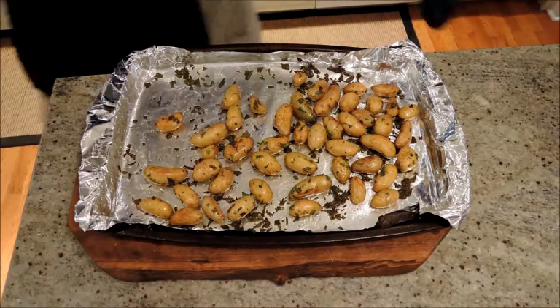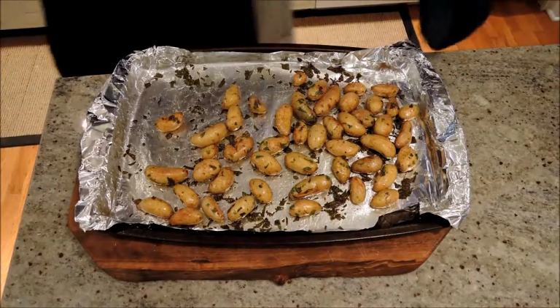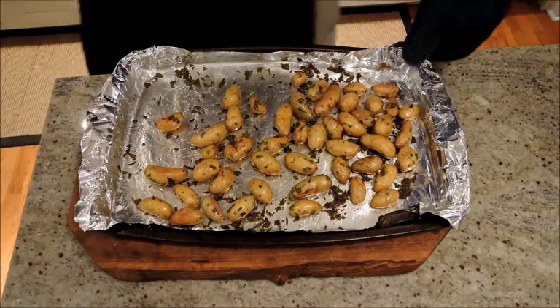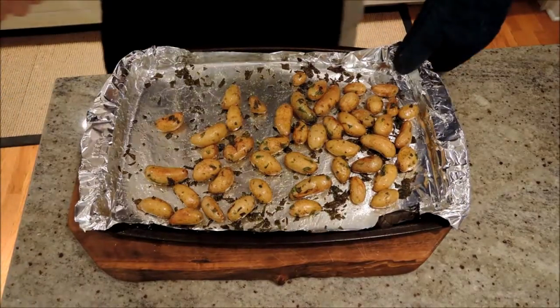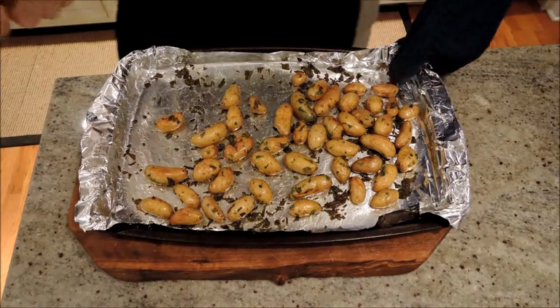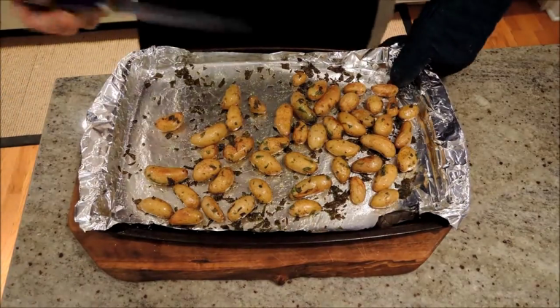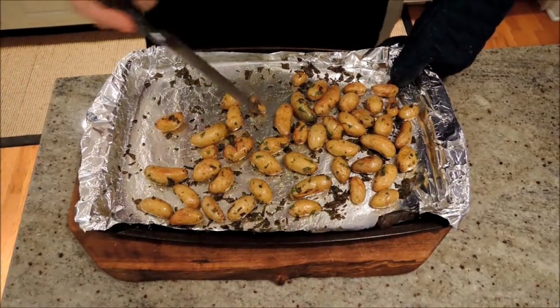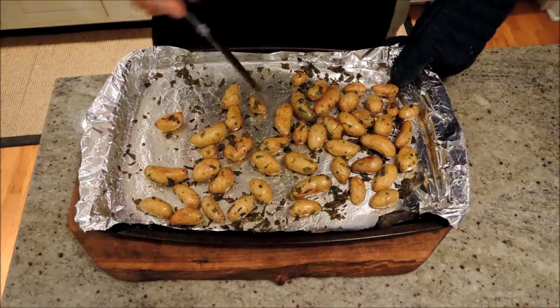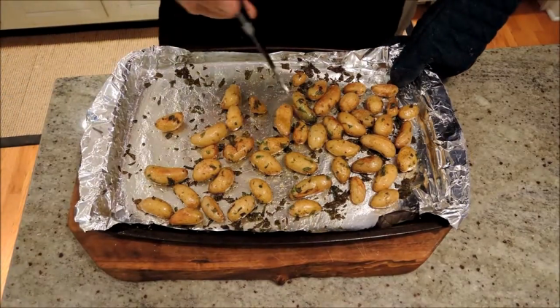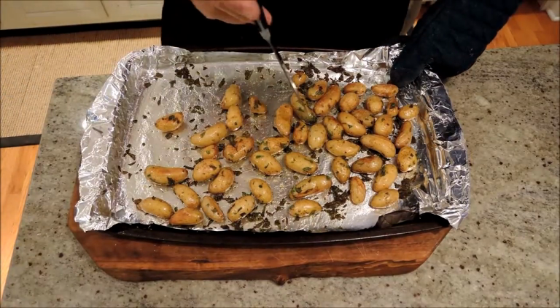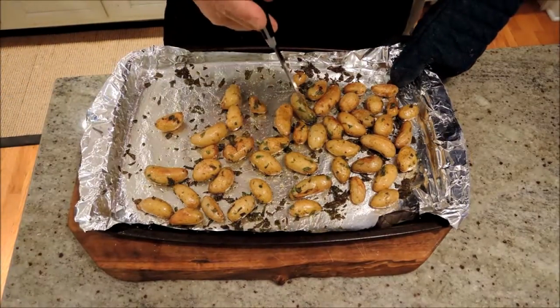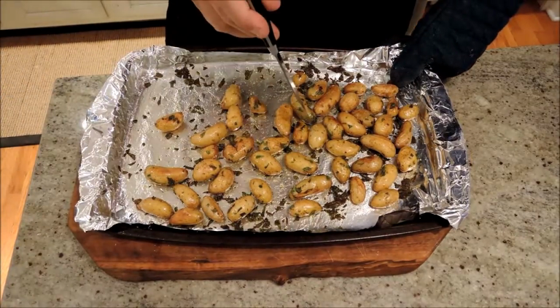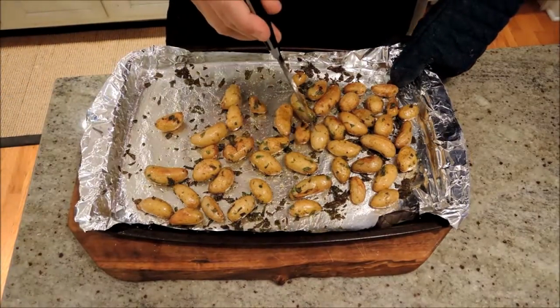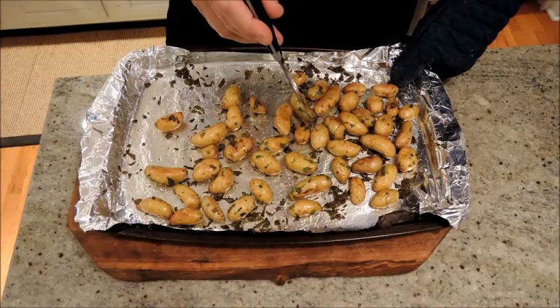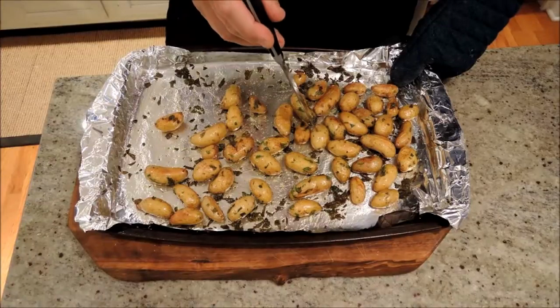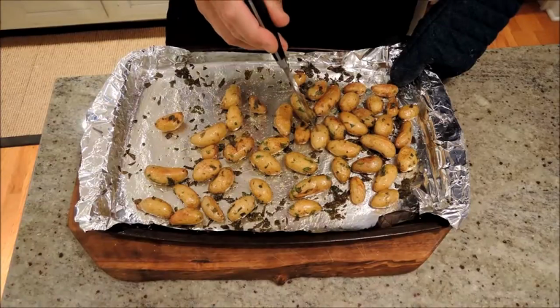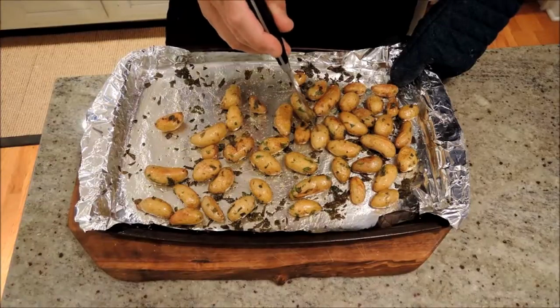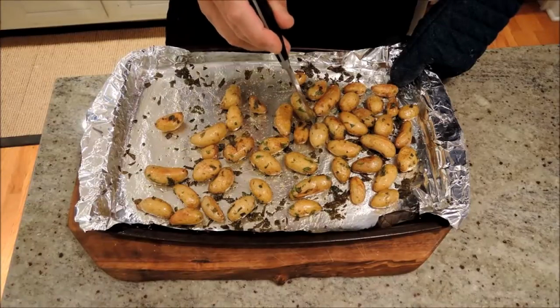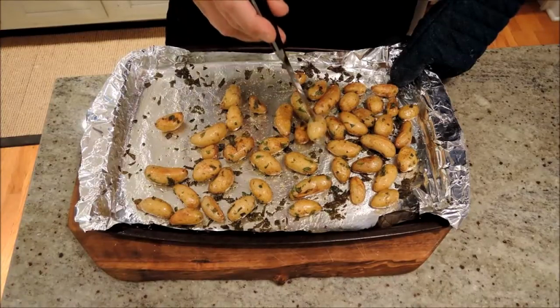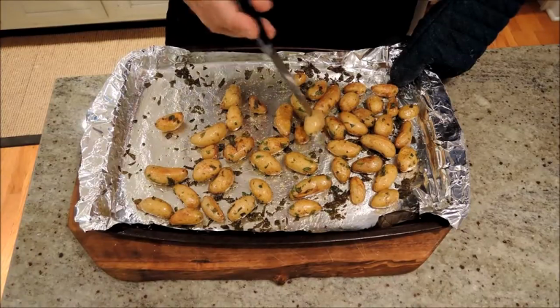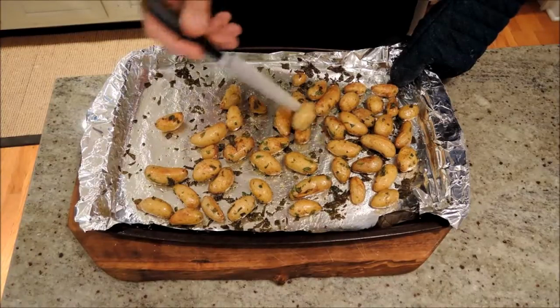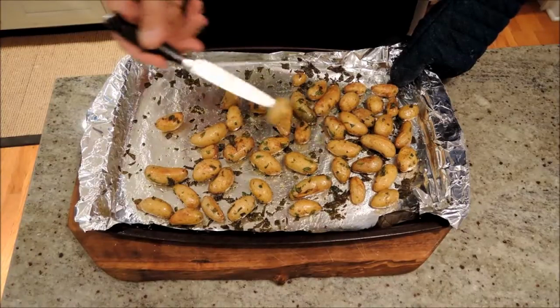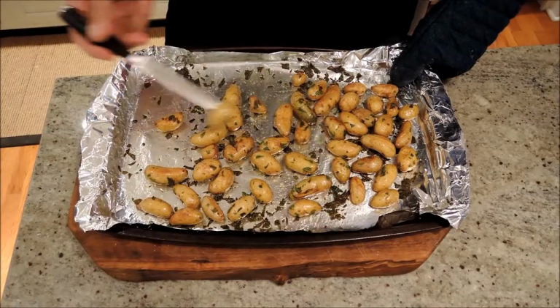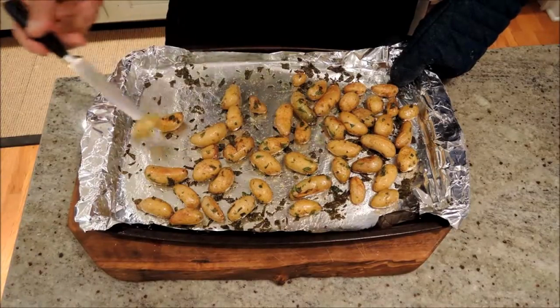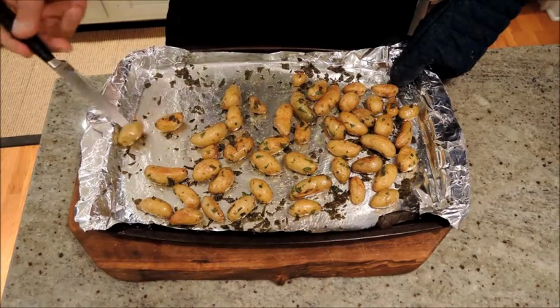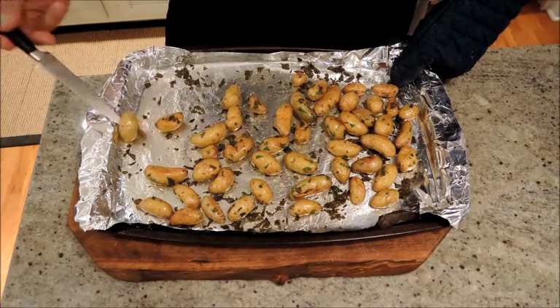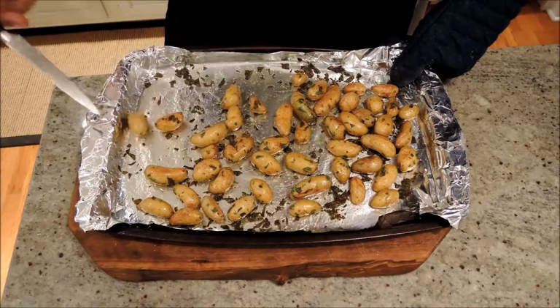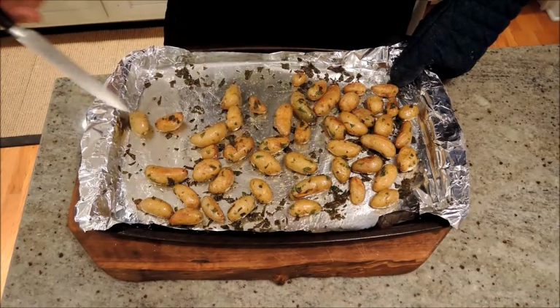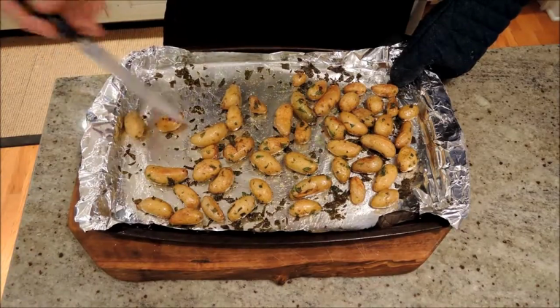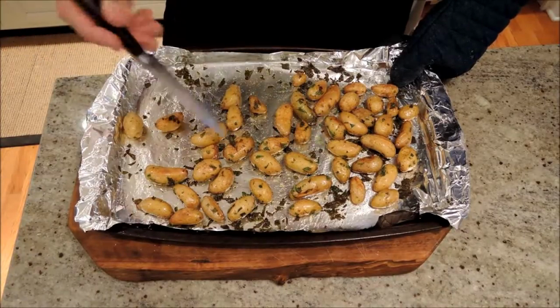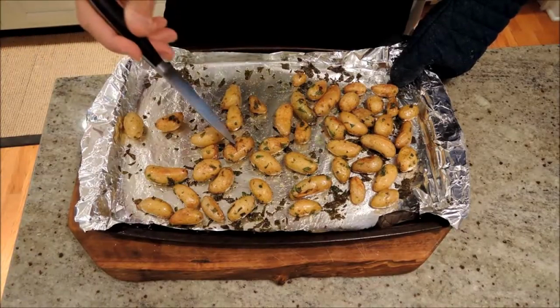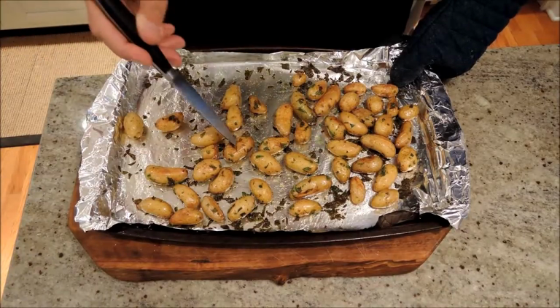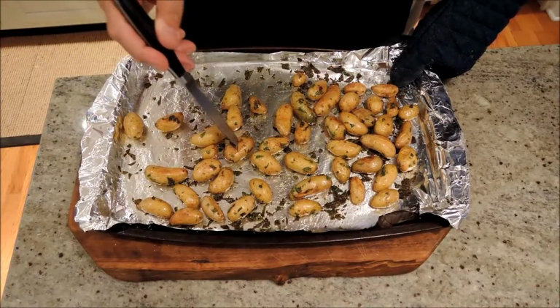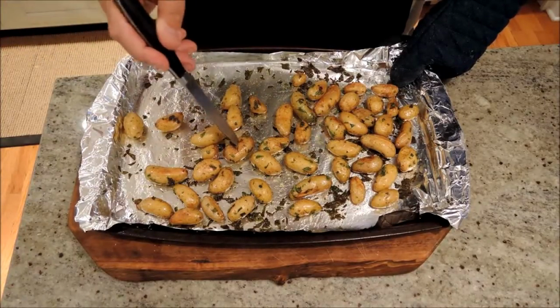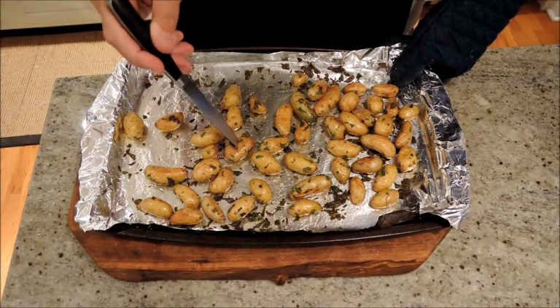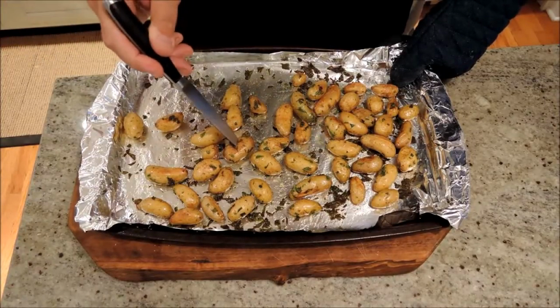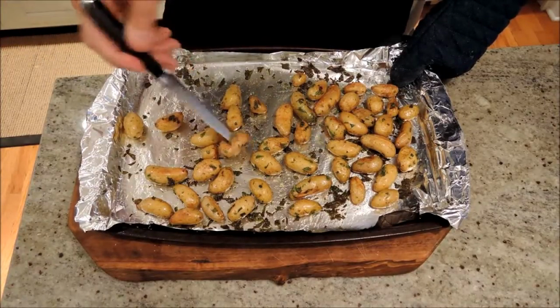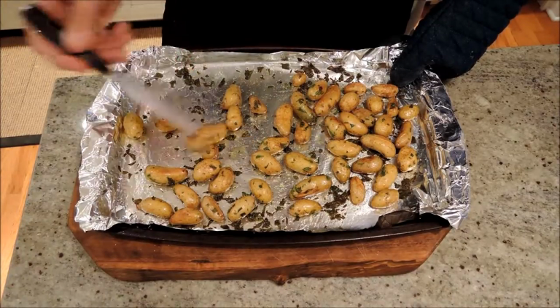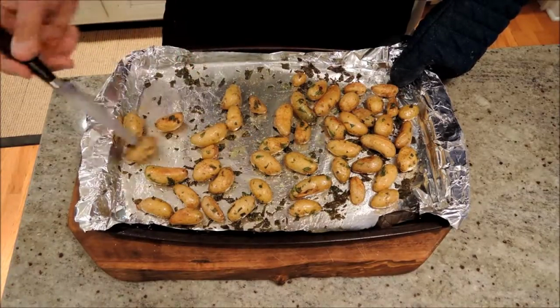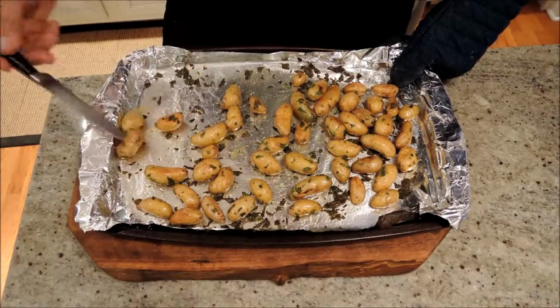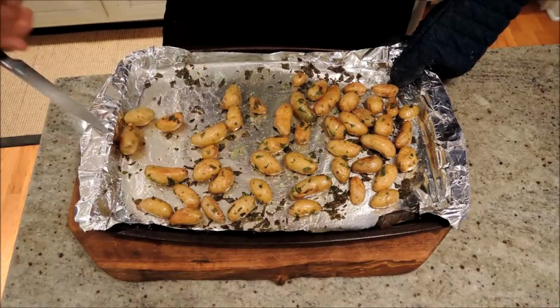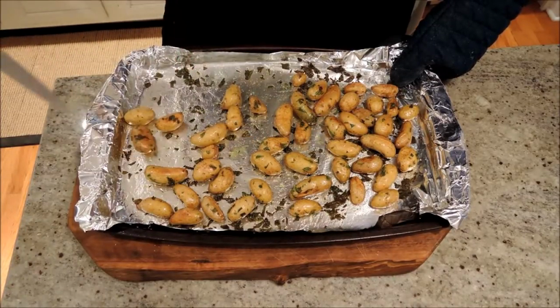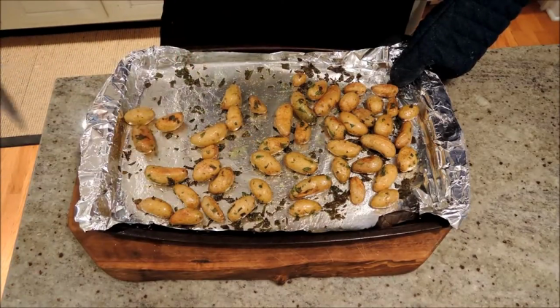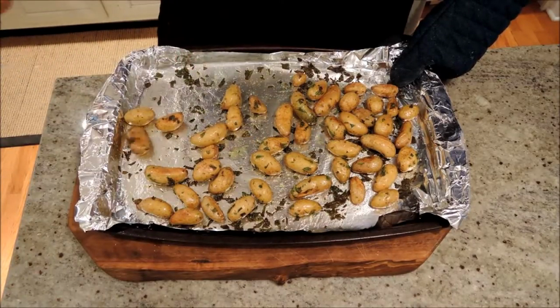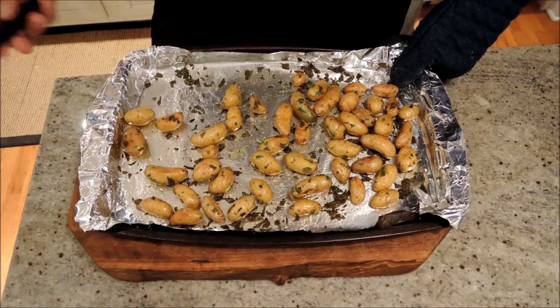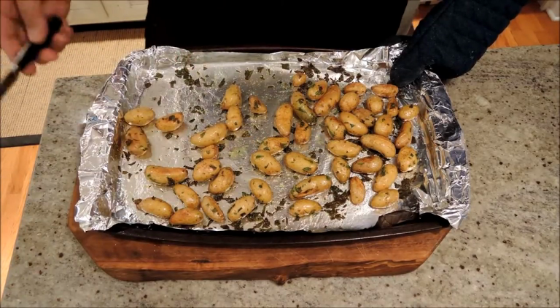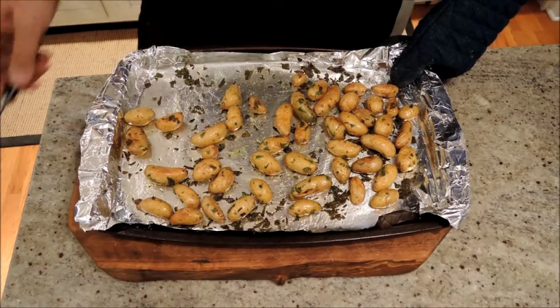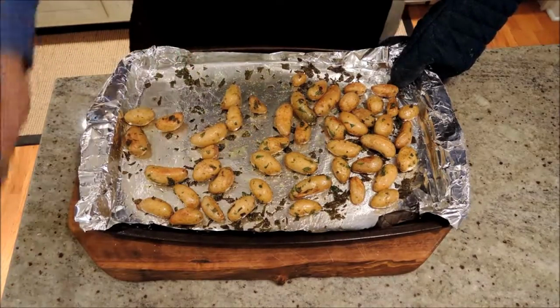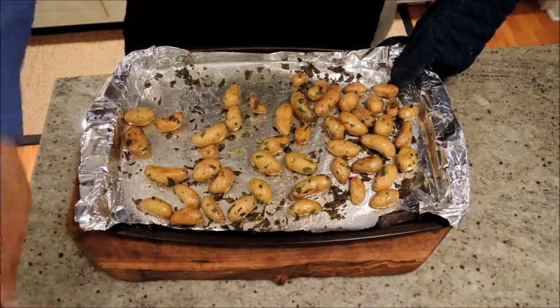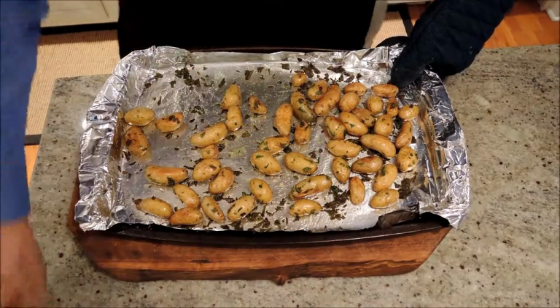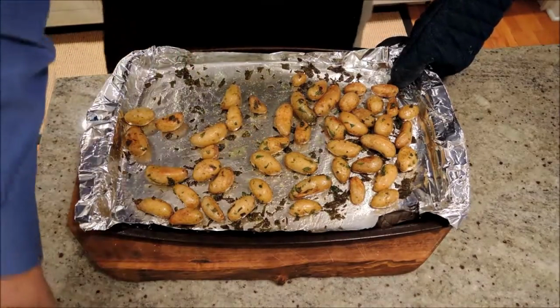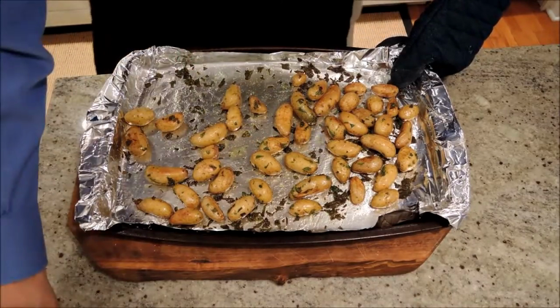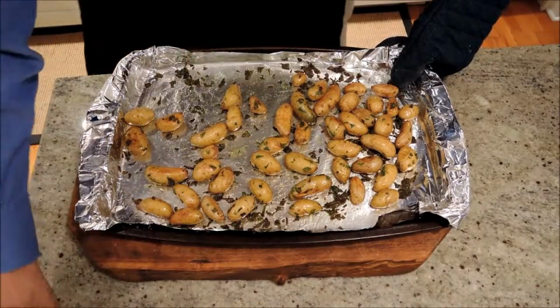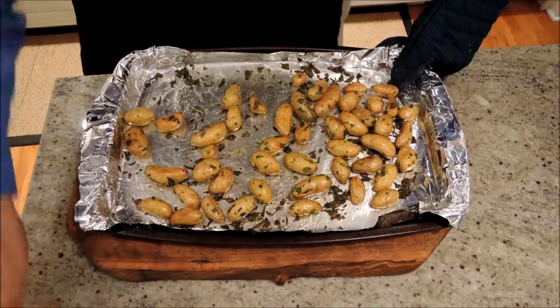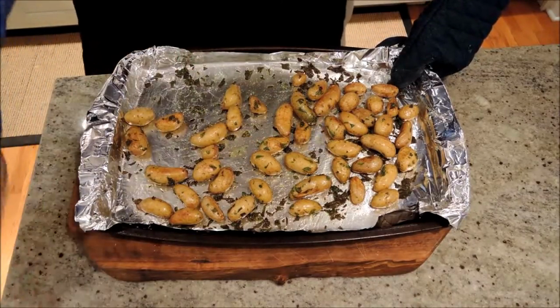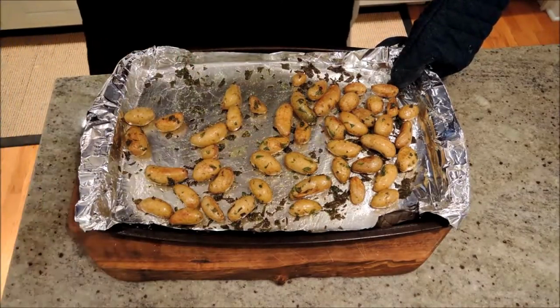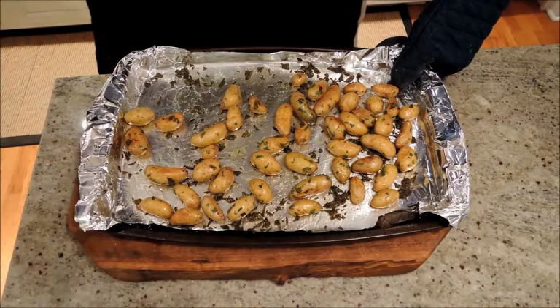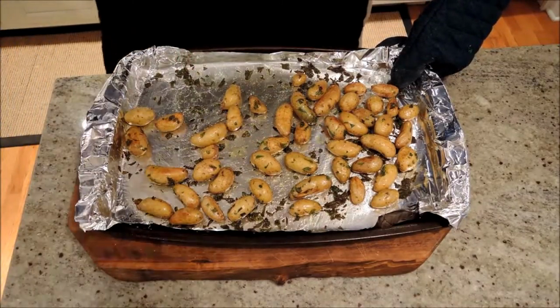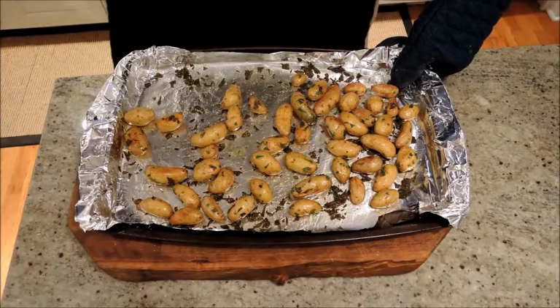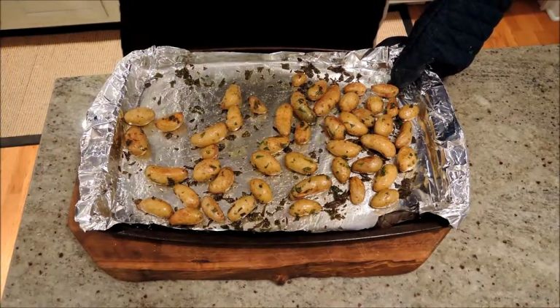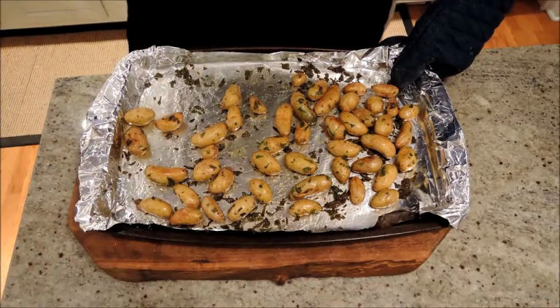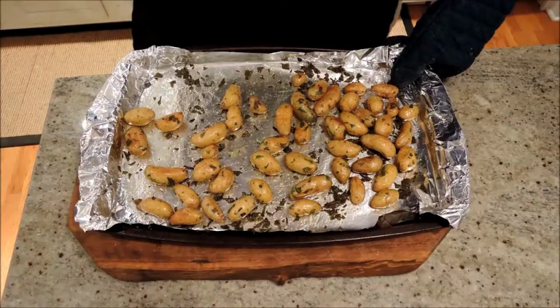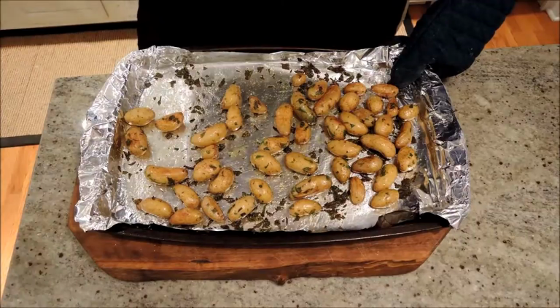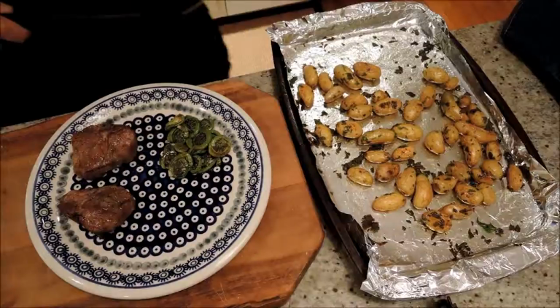And you can tell they're done because I can put a knife right into it with no resistance. Perfect. Time to serve them up.